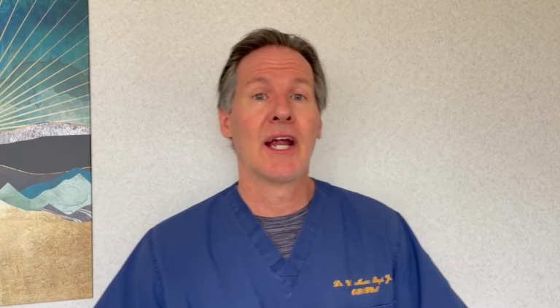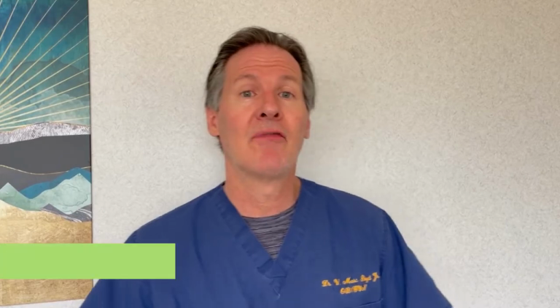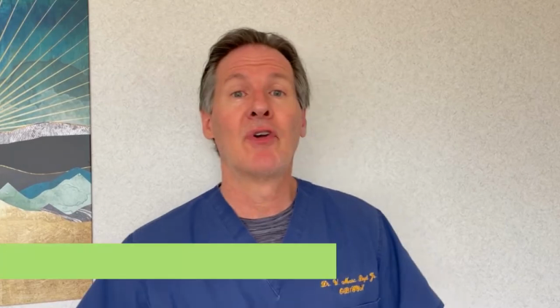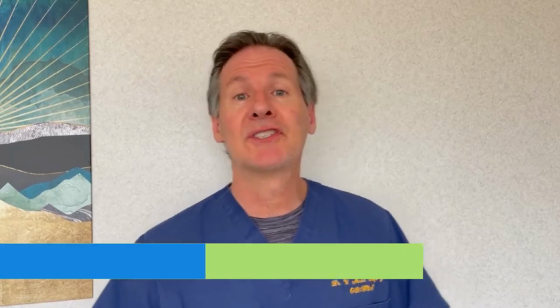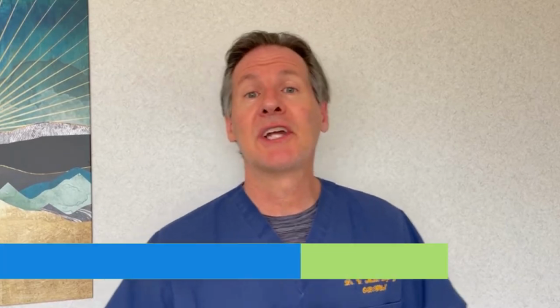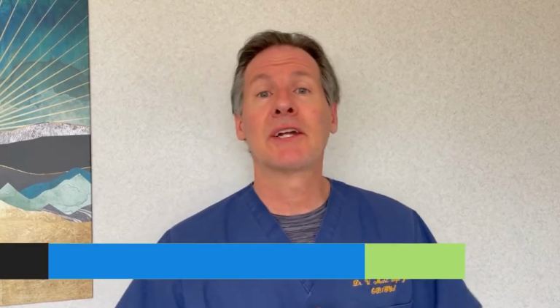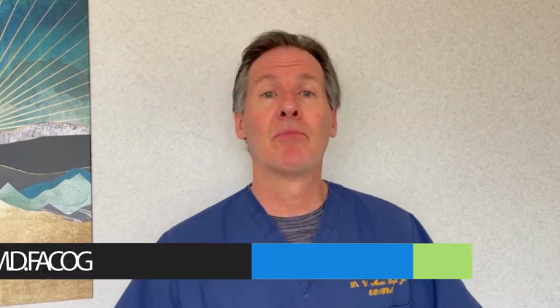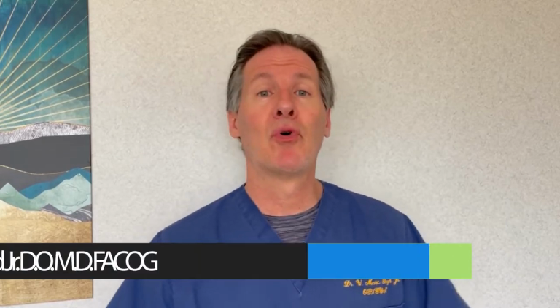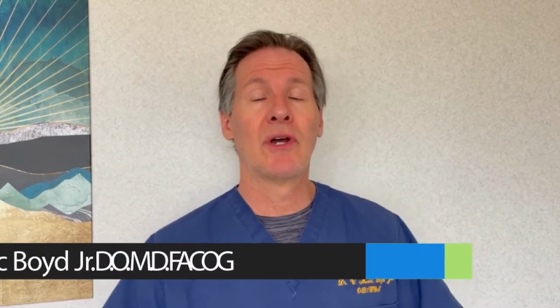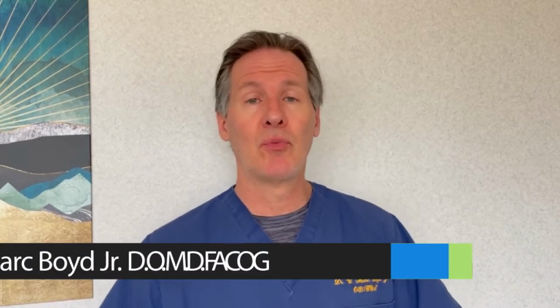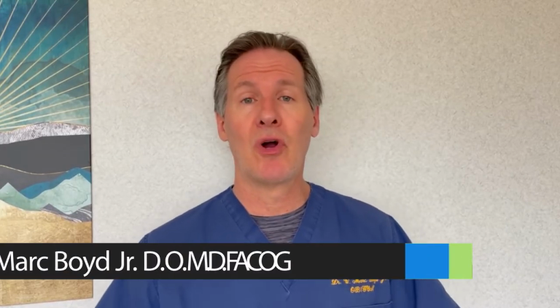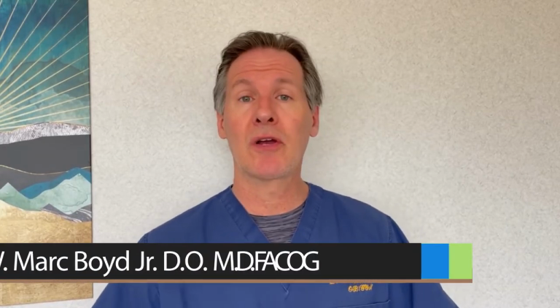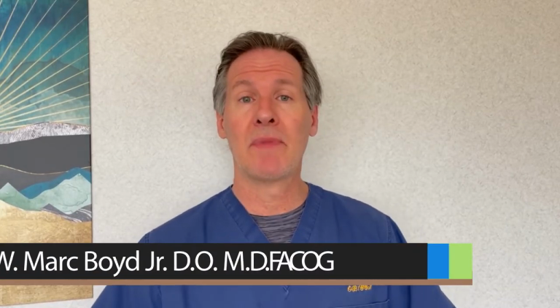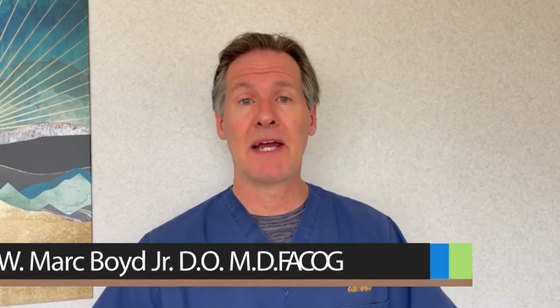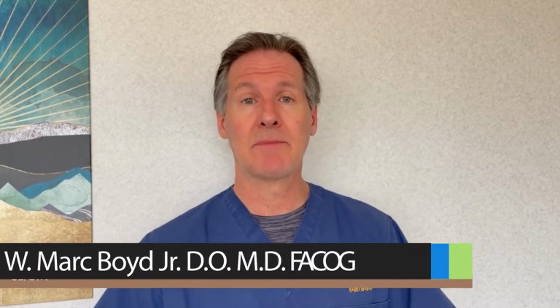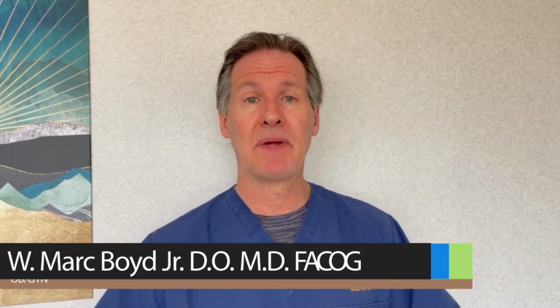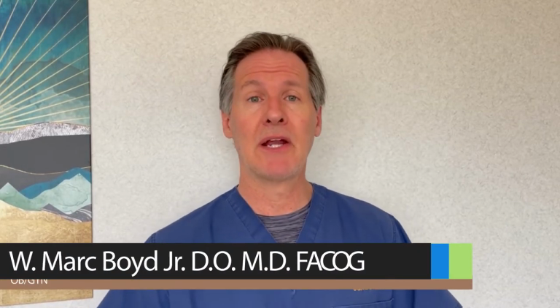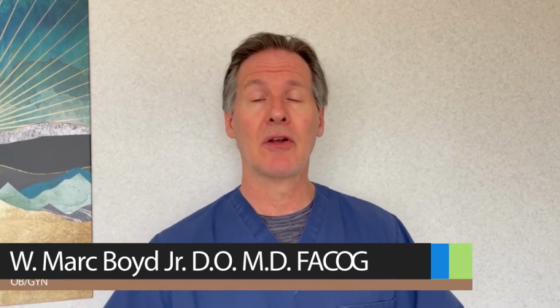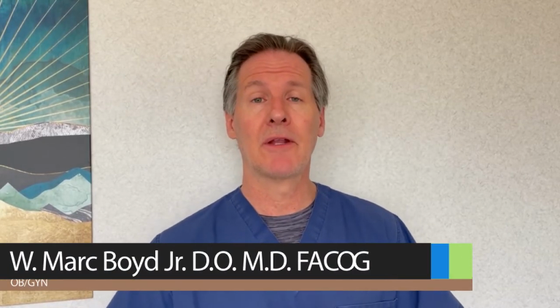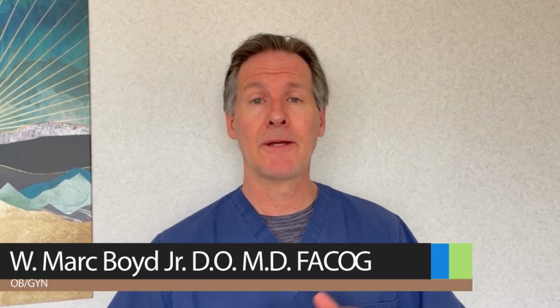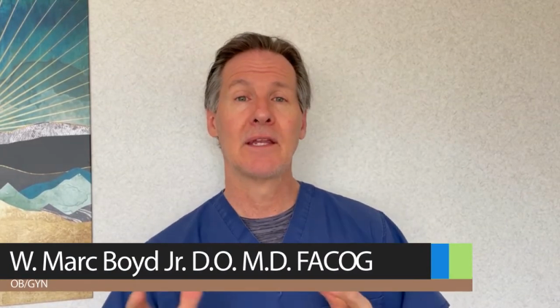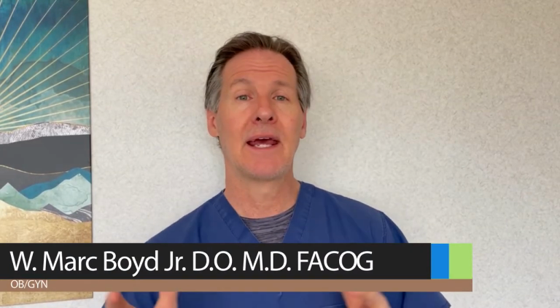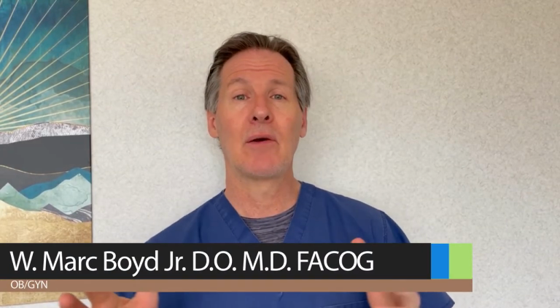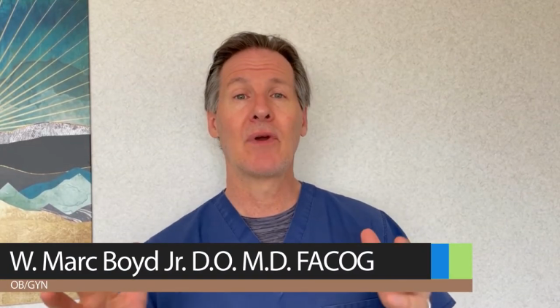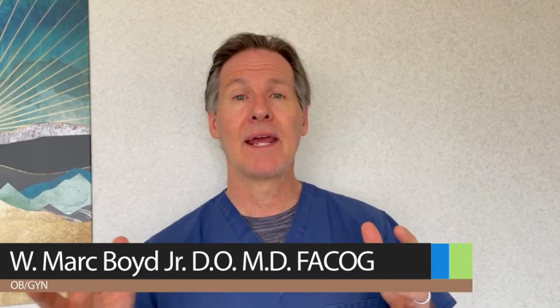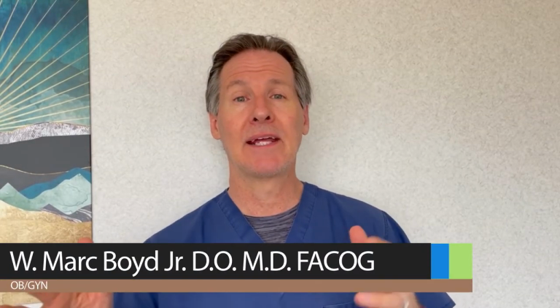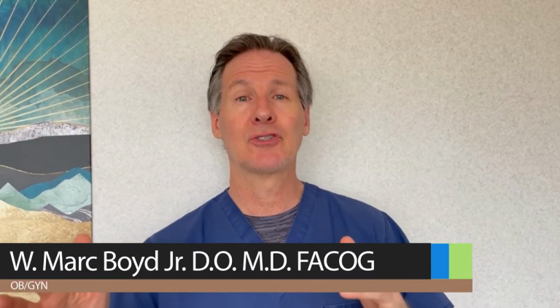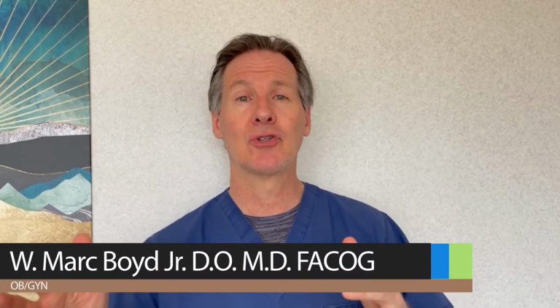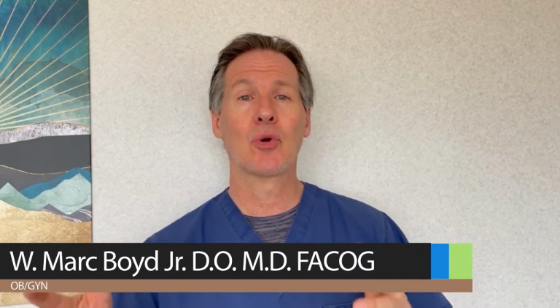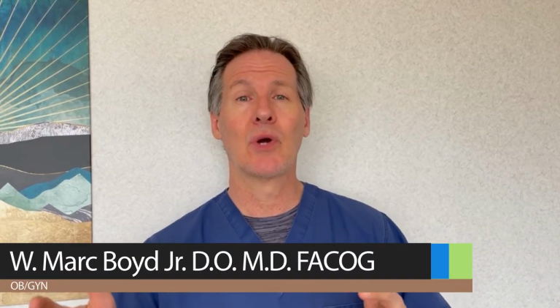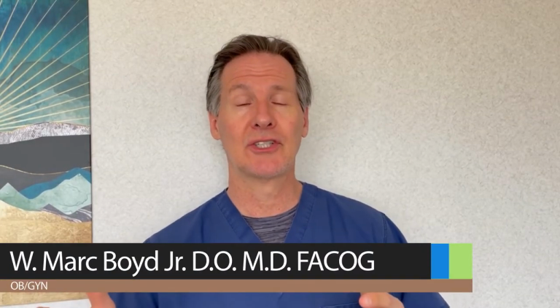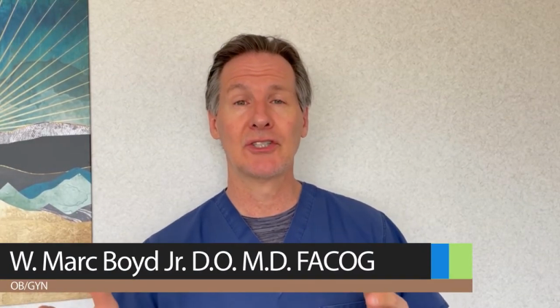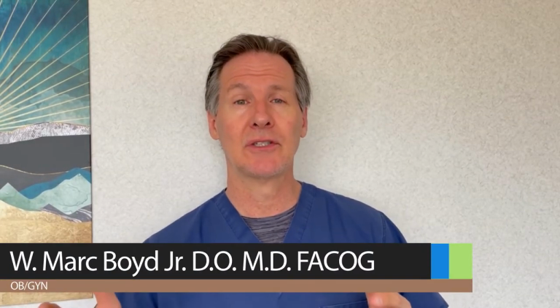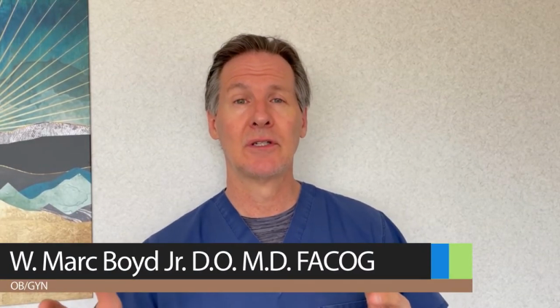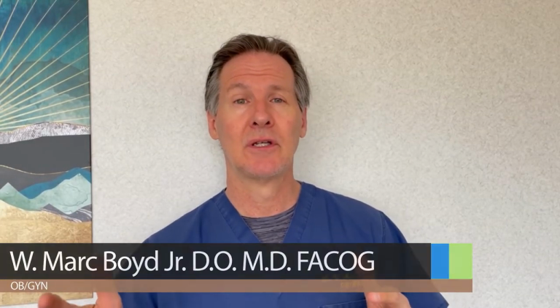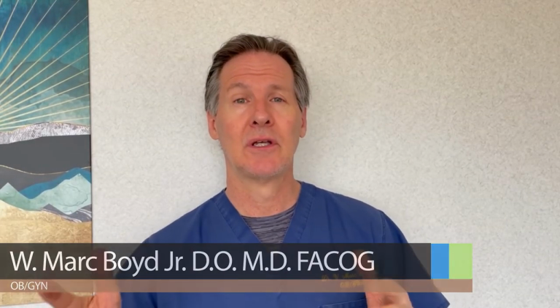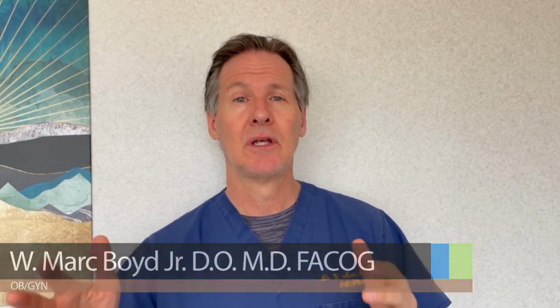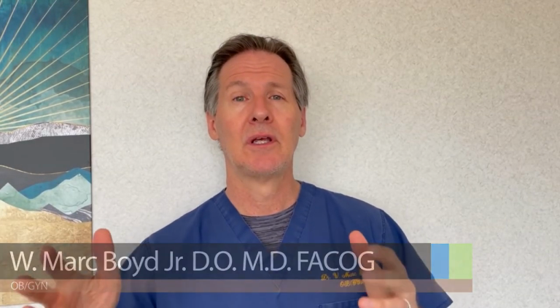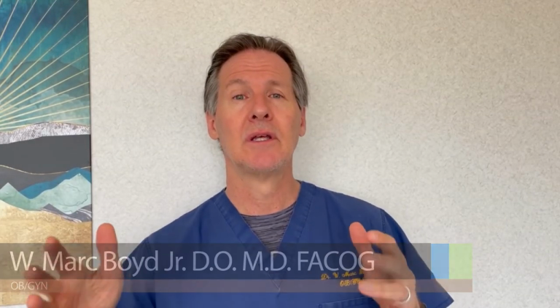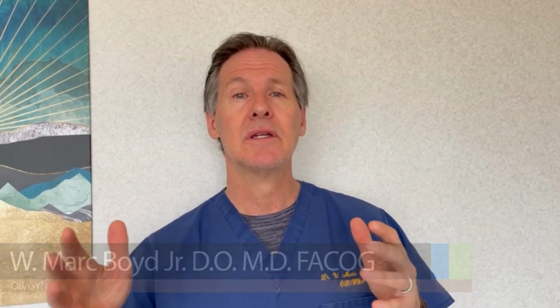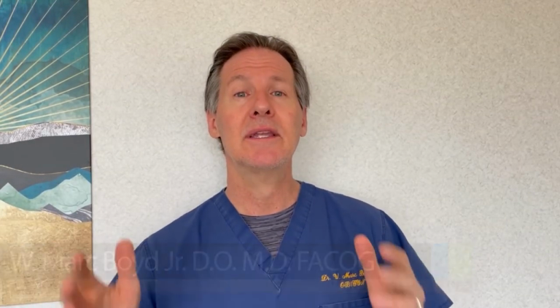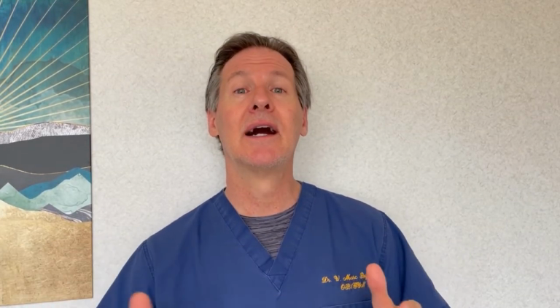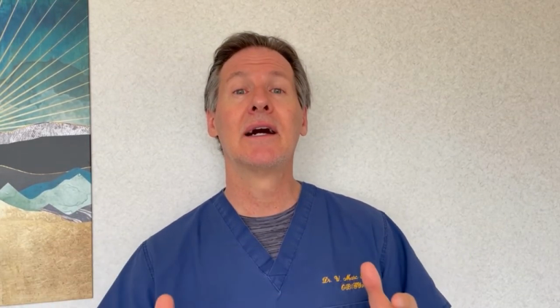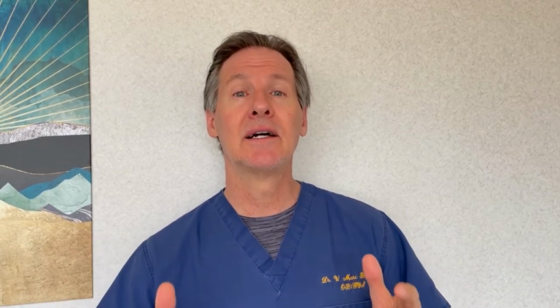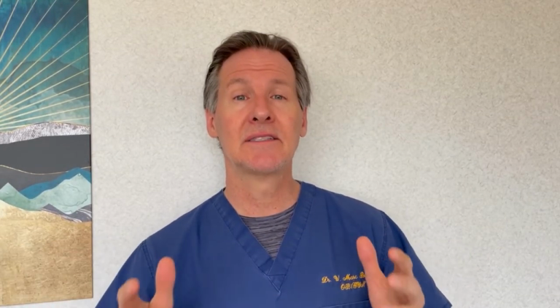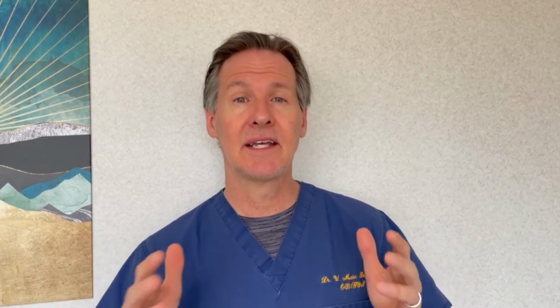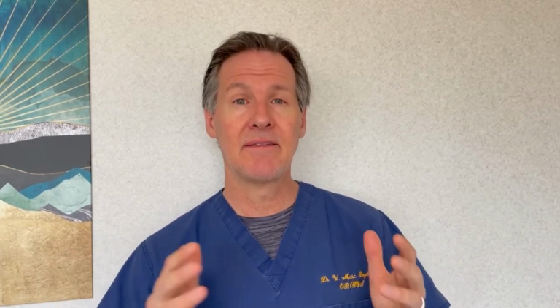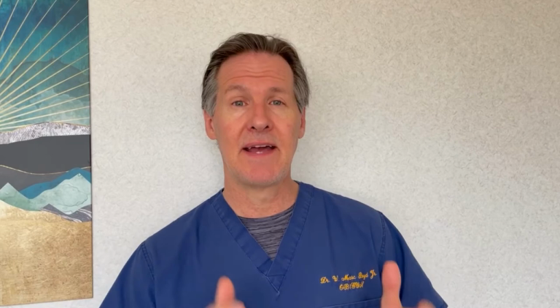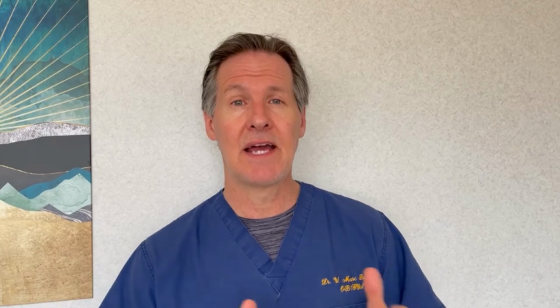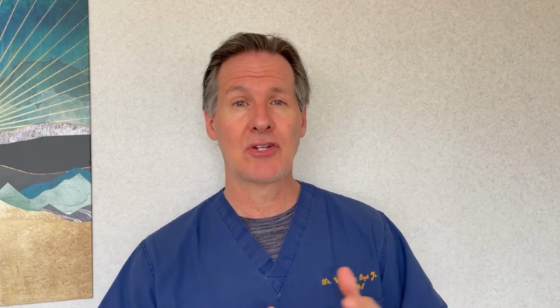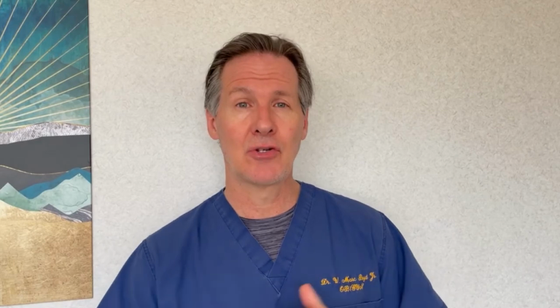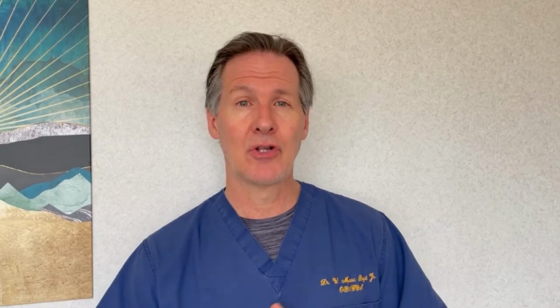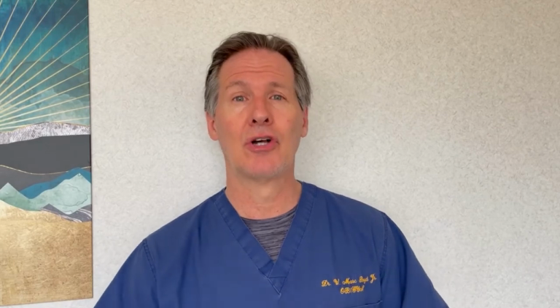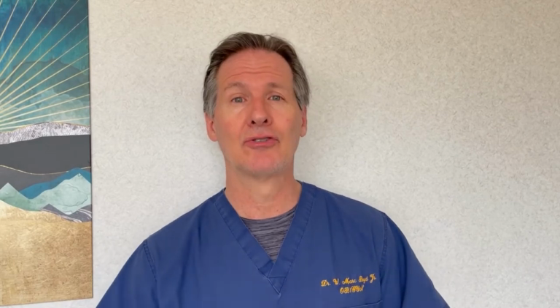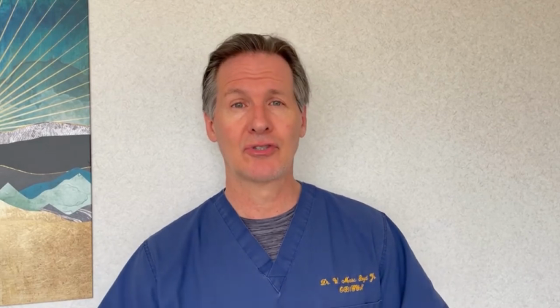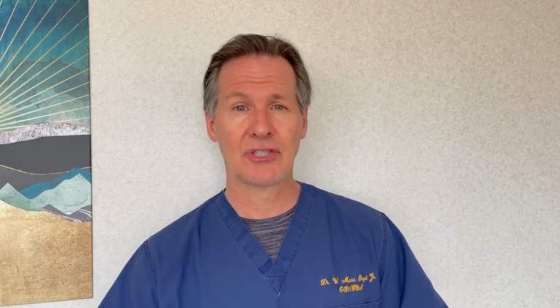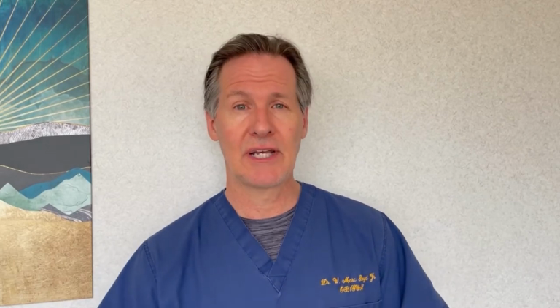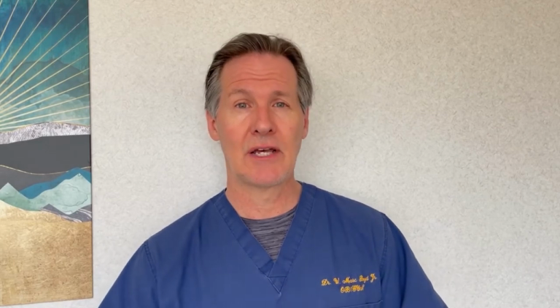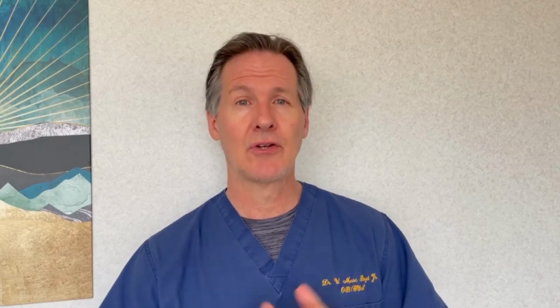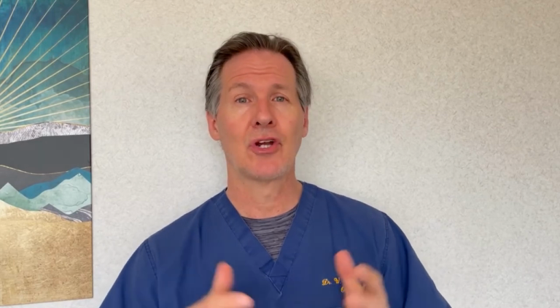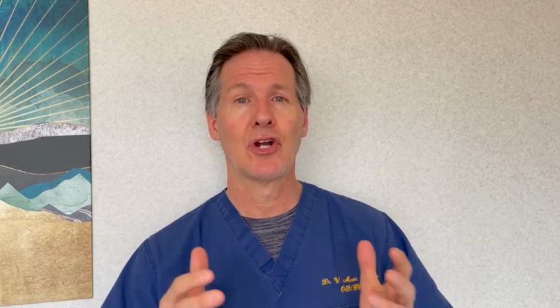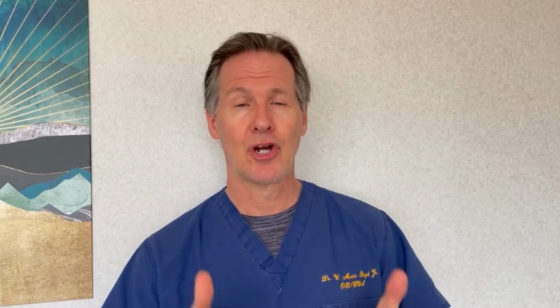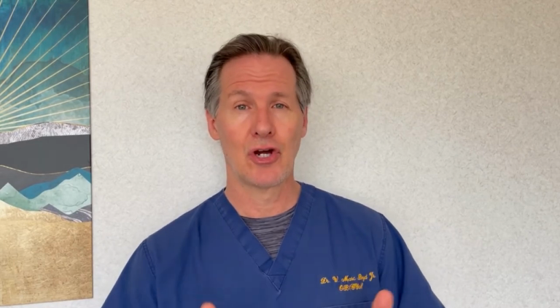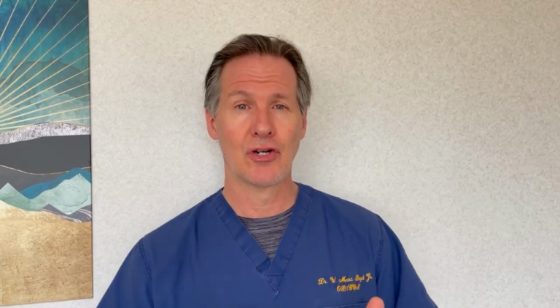Hey everyone, this is Dr. Boyd. Welcome back to Parently. Today I want to answer a question: does a vaginal ultrasound hurt?